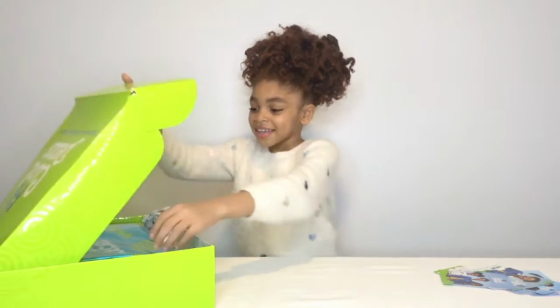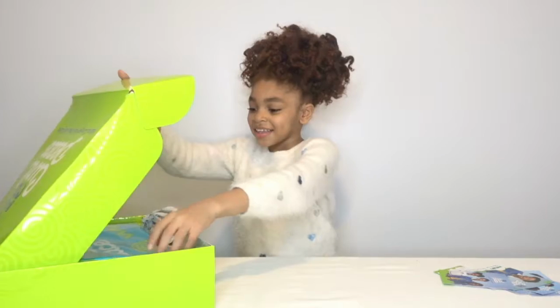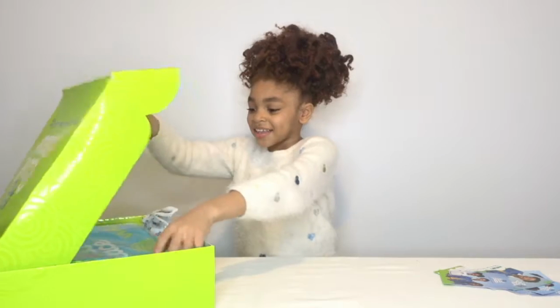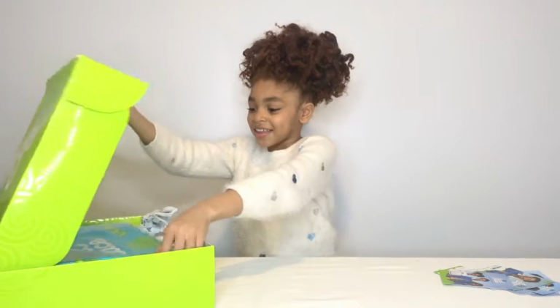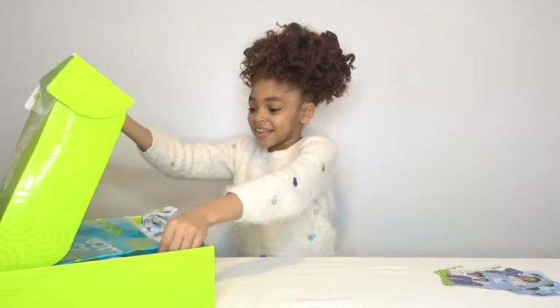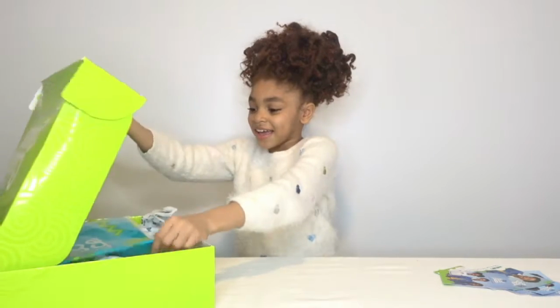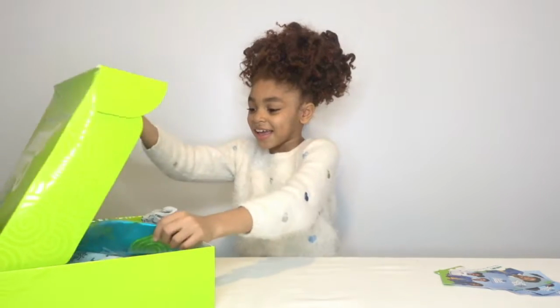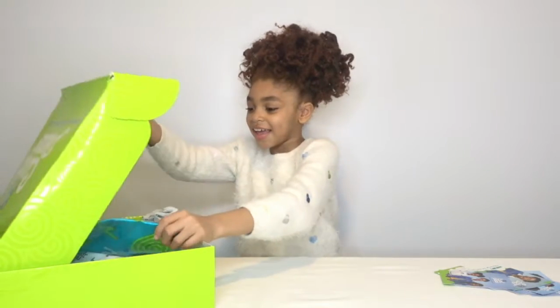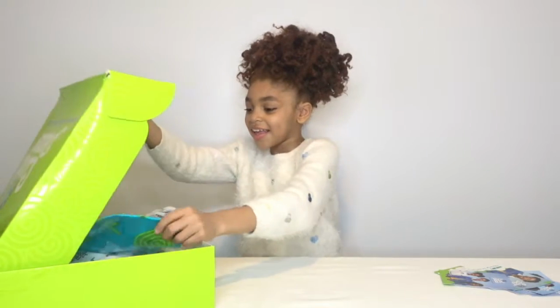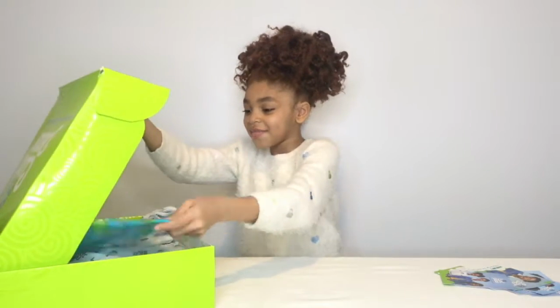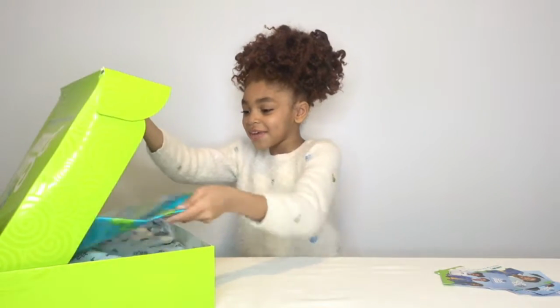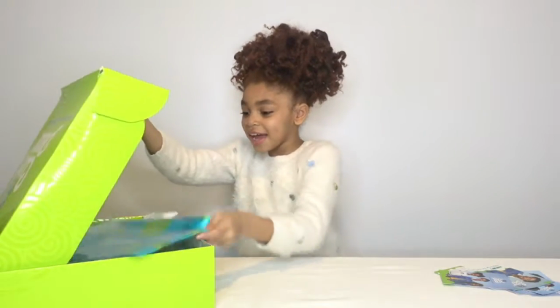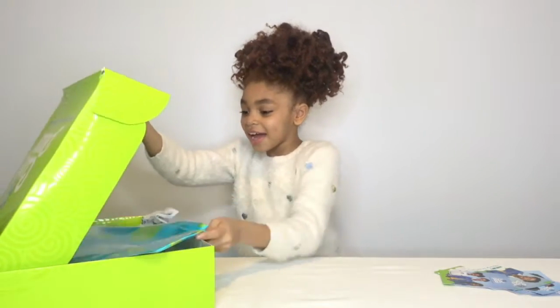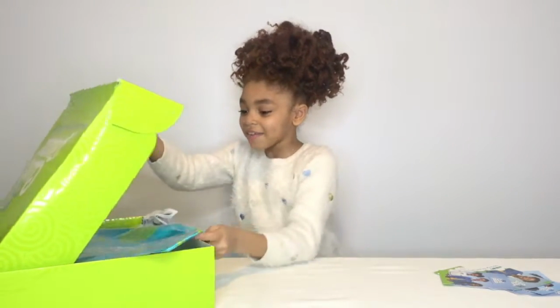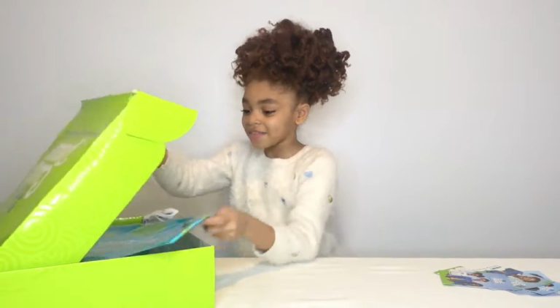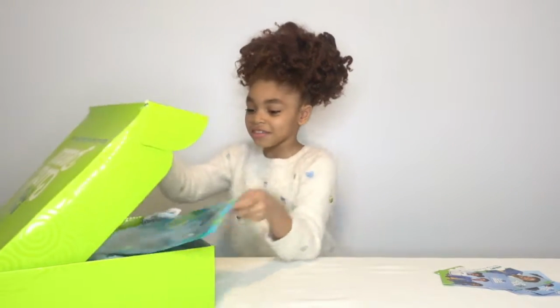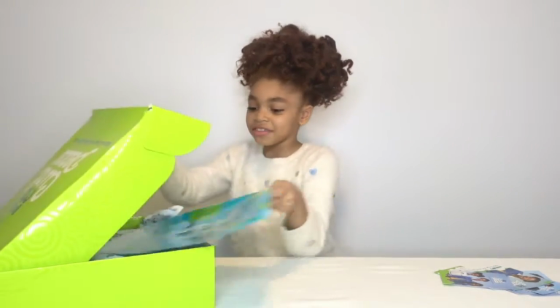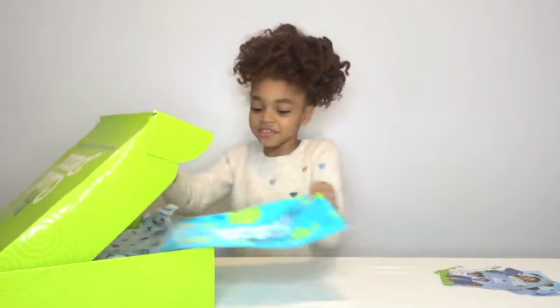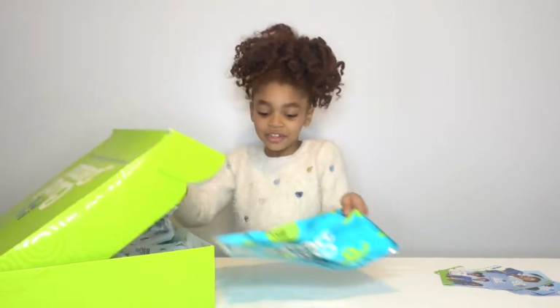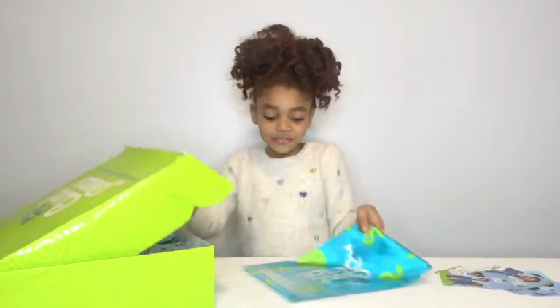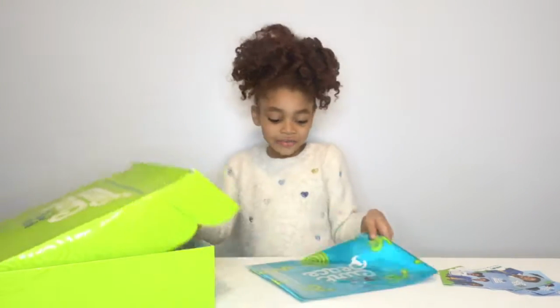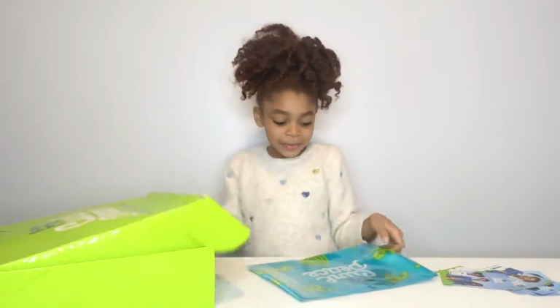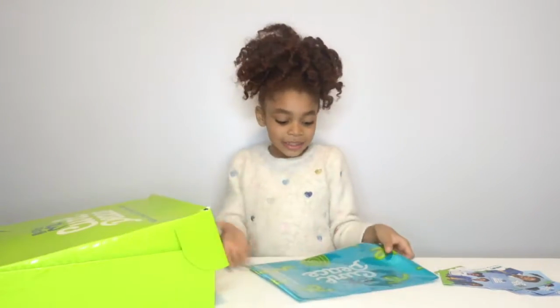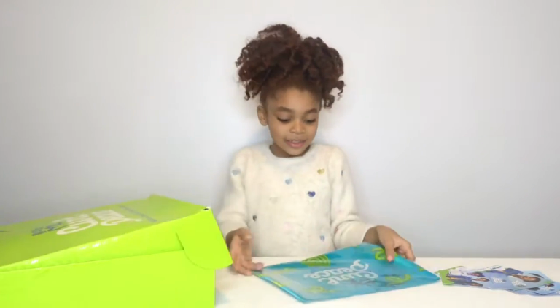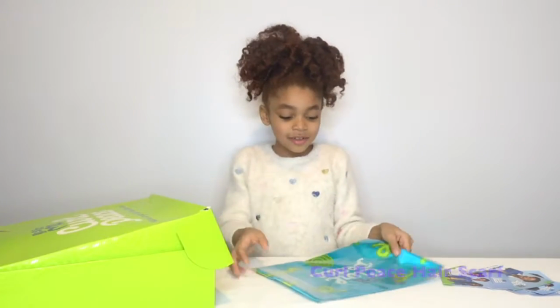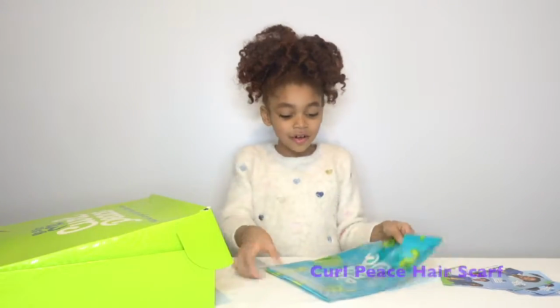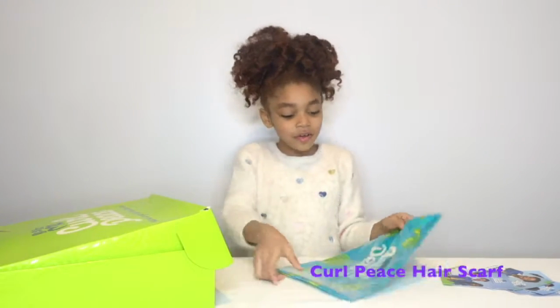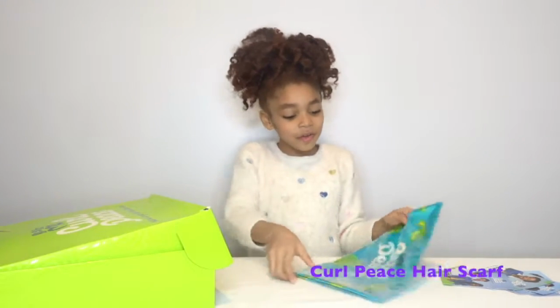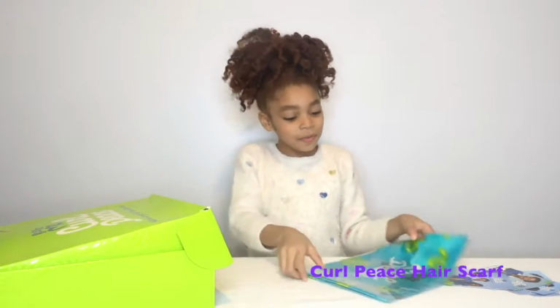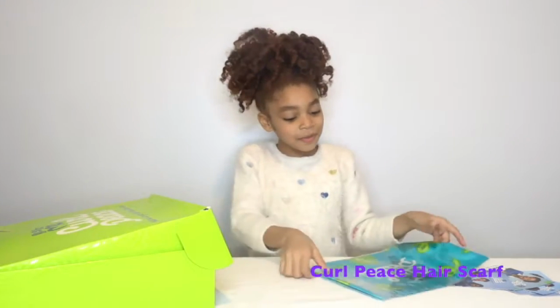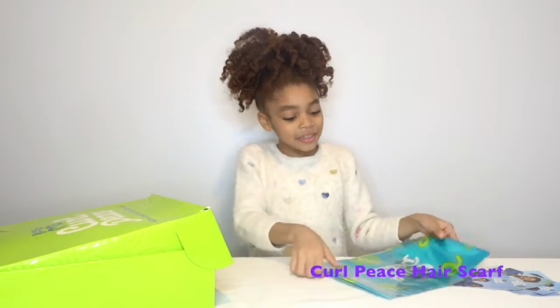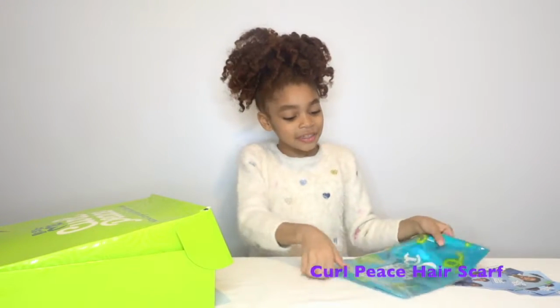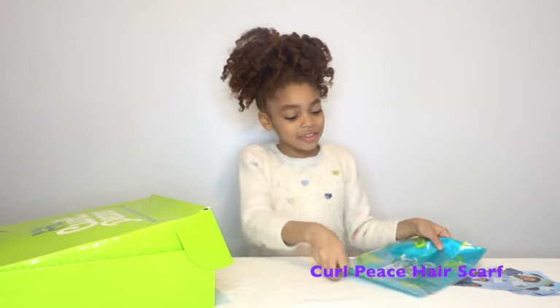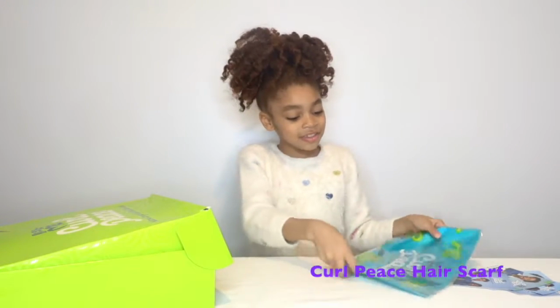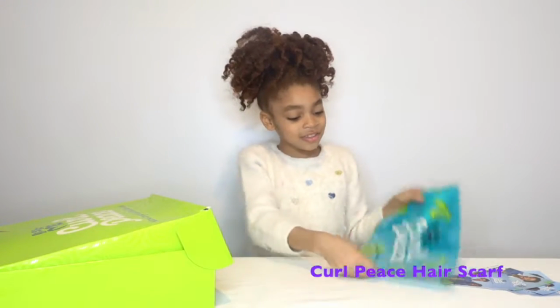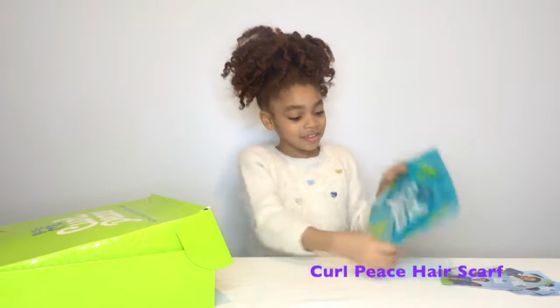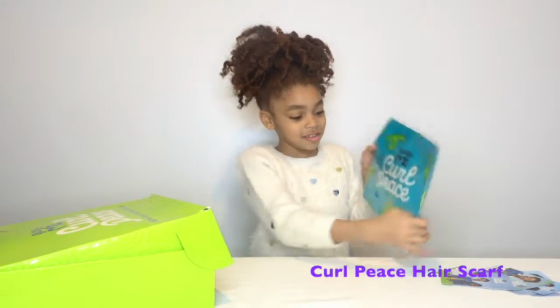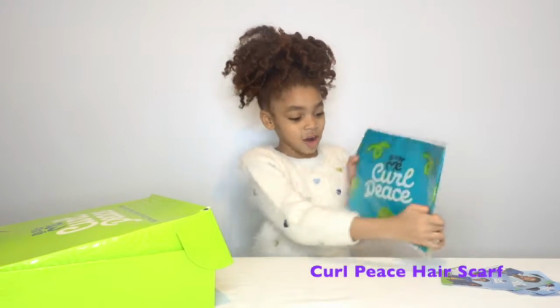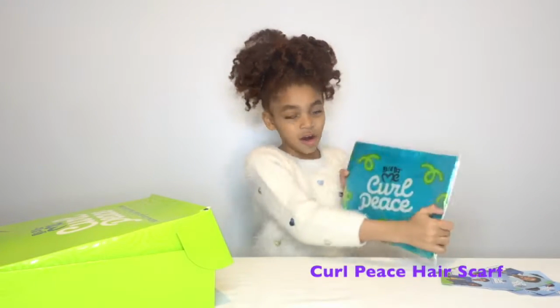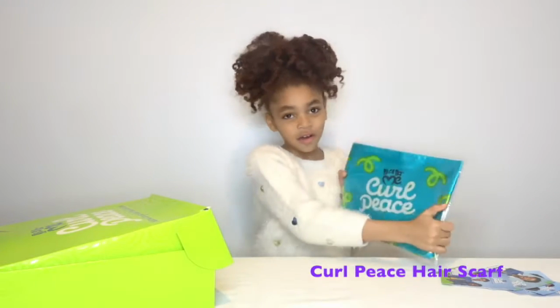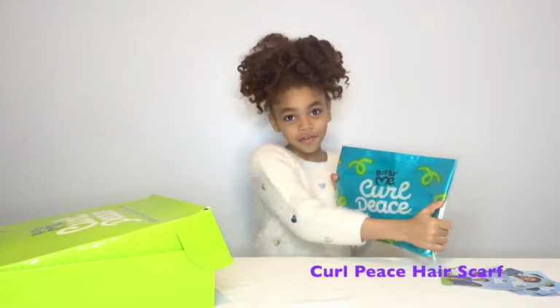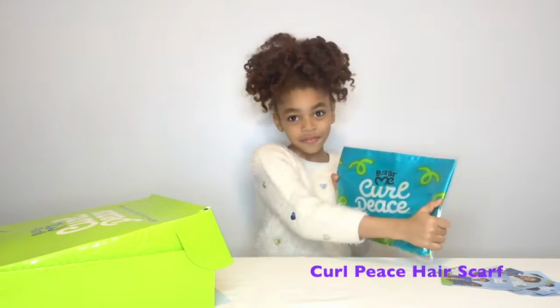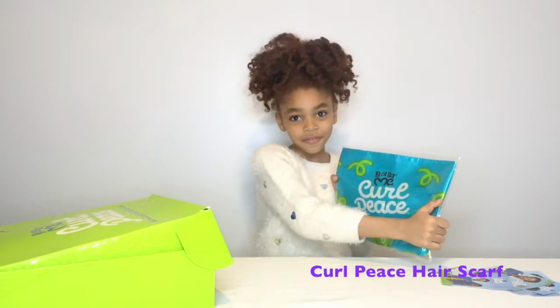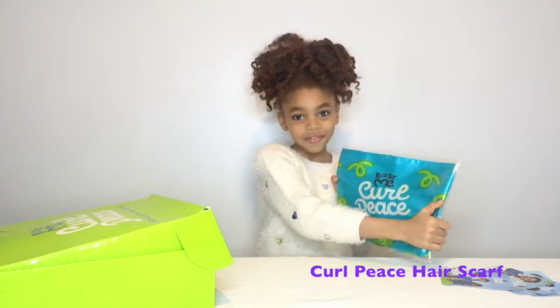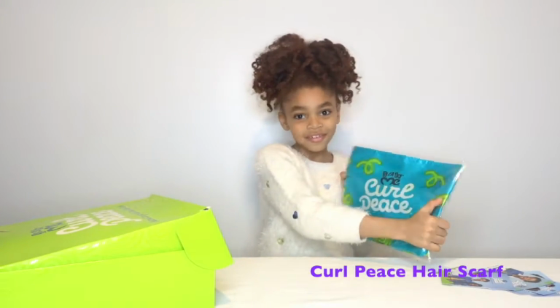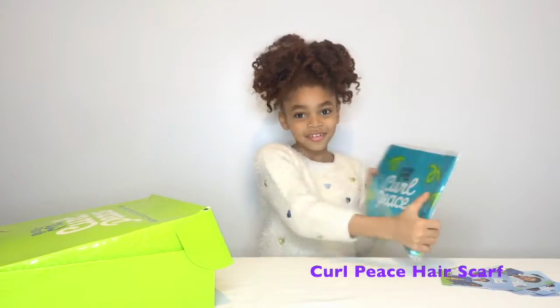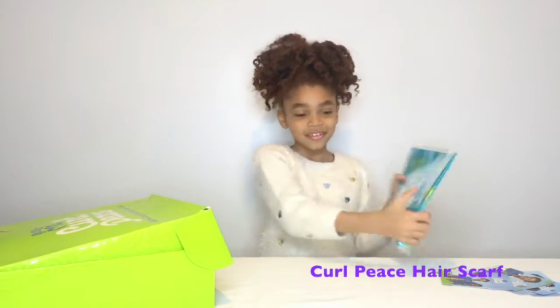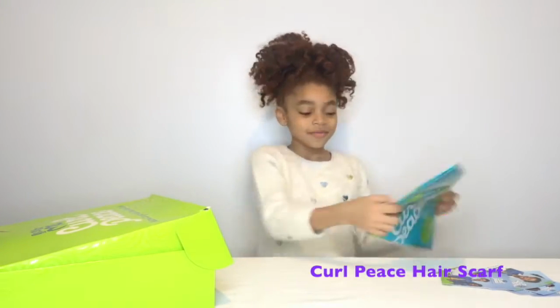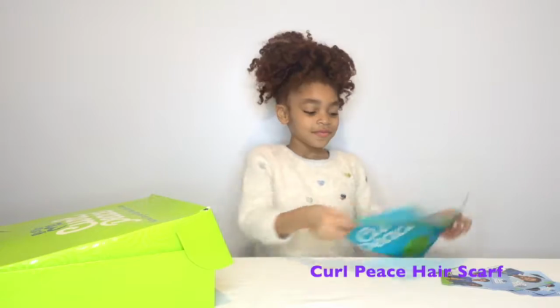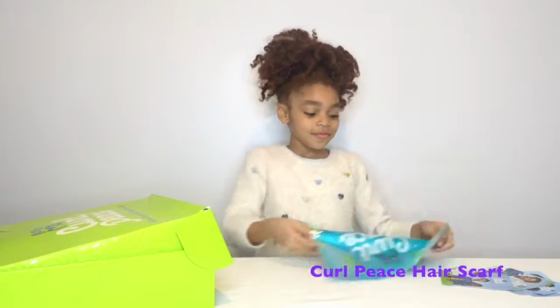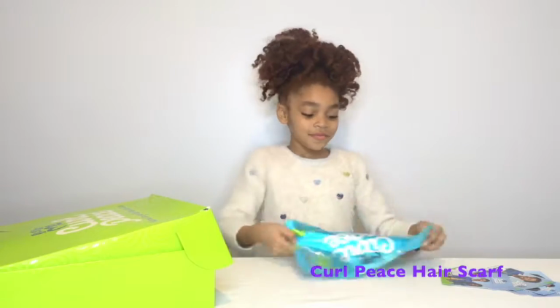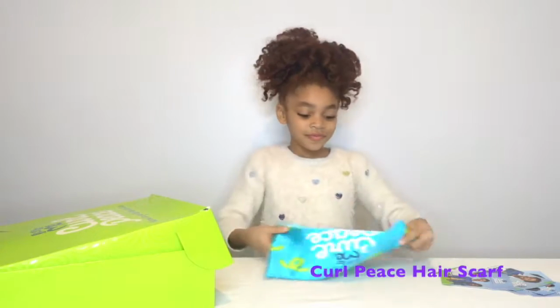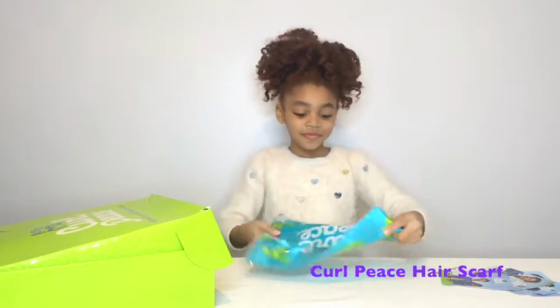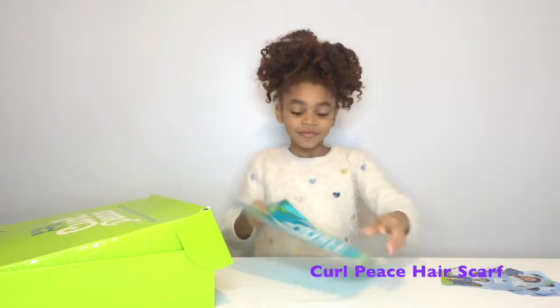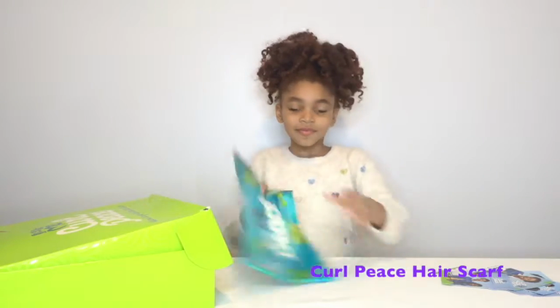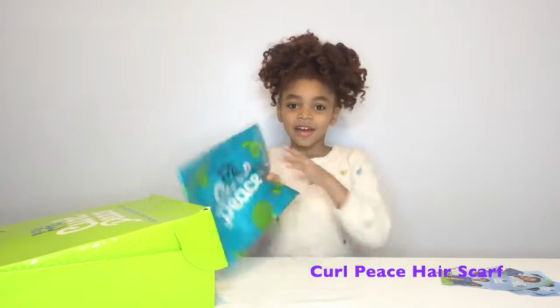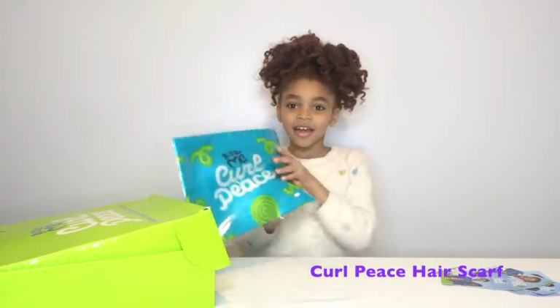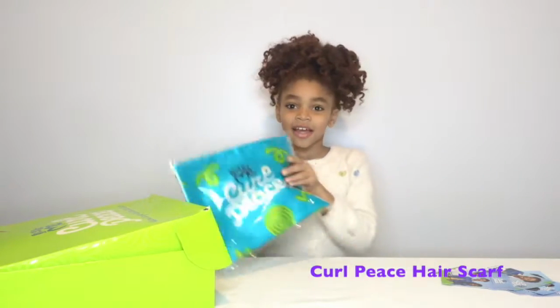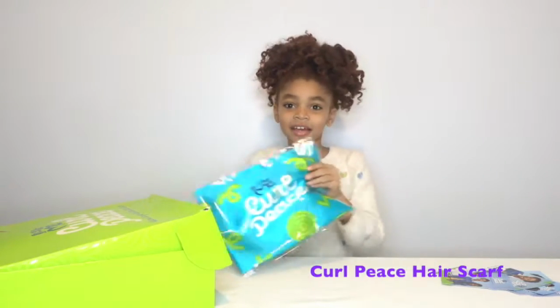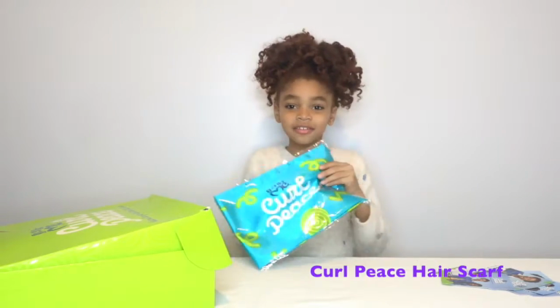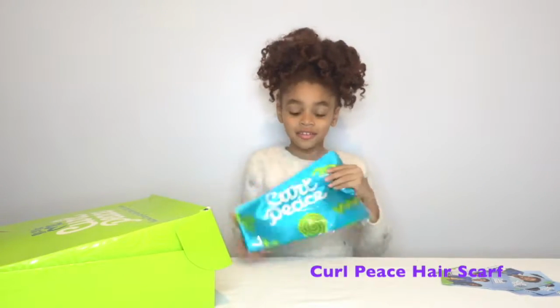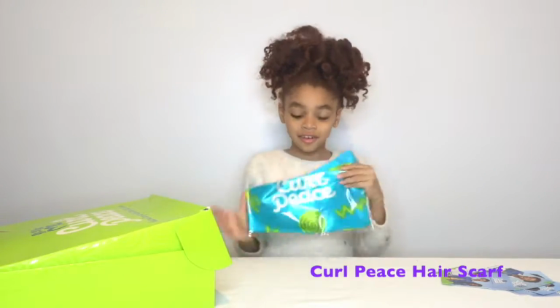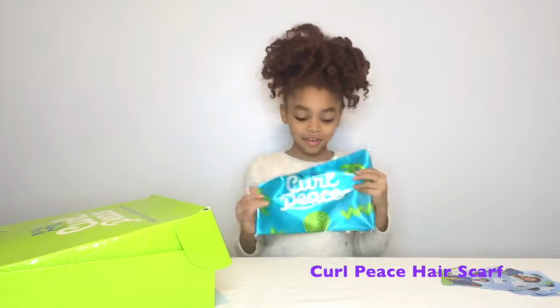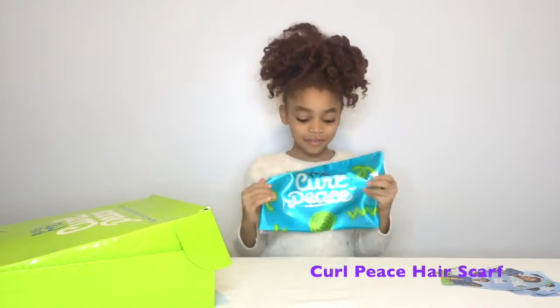Then we have this Just For Me Curl Peas scarf — a hair scarf.